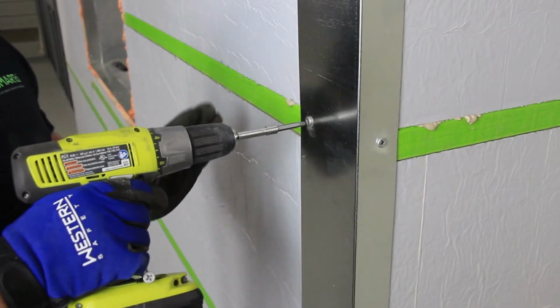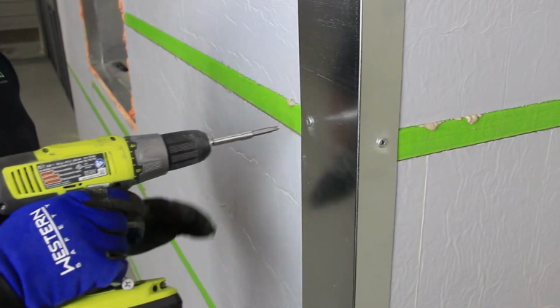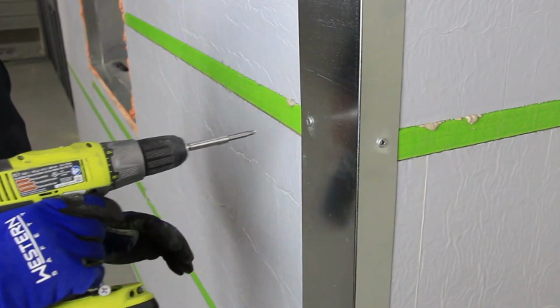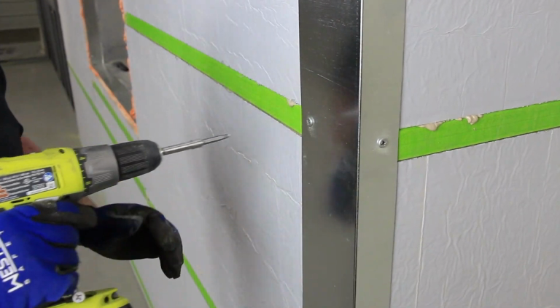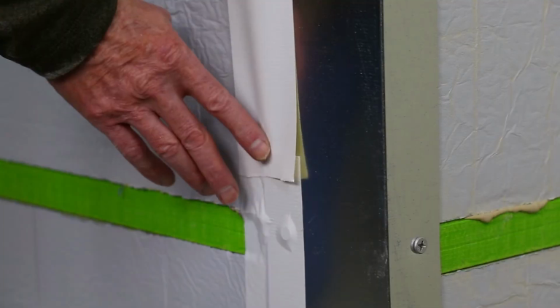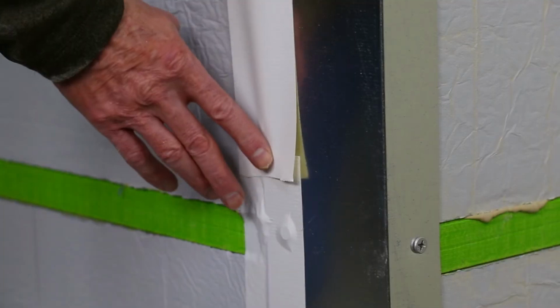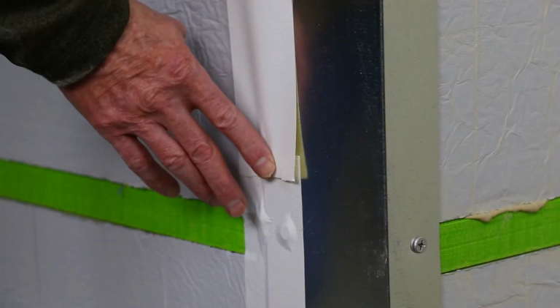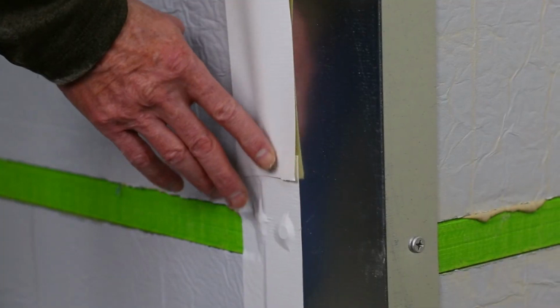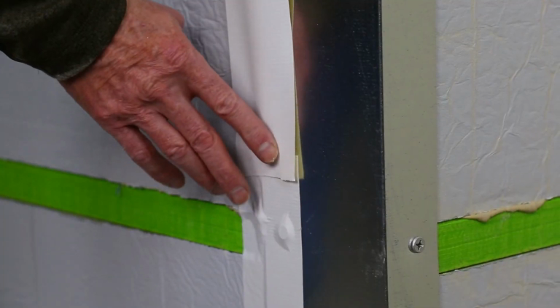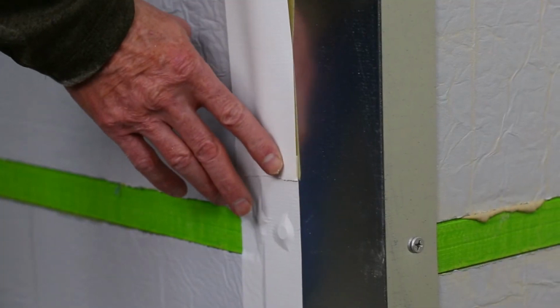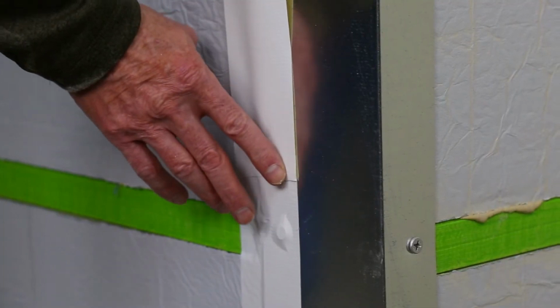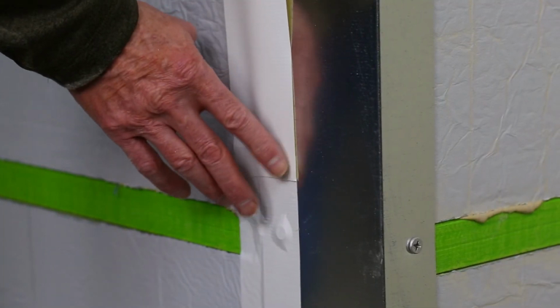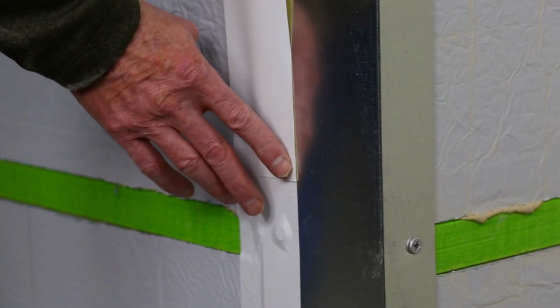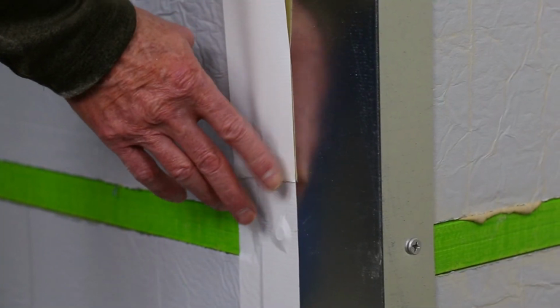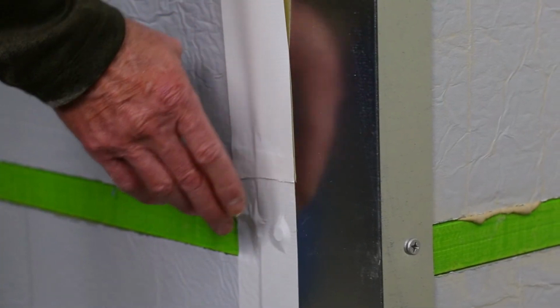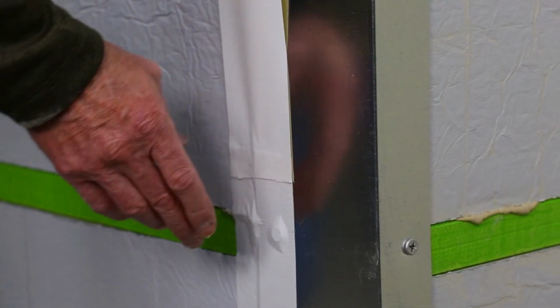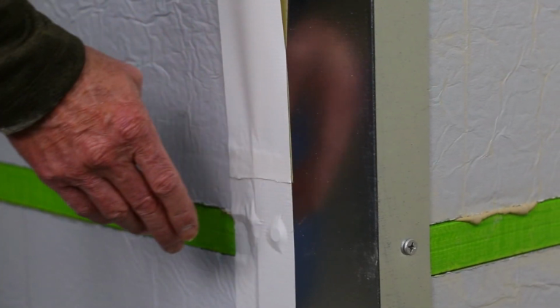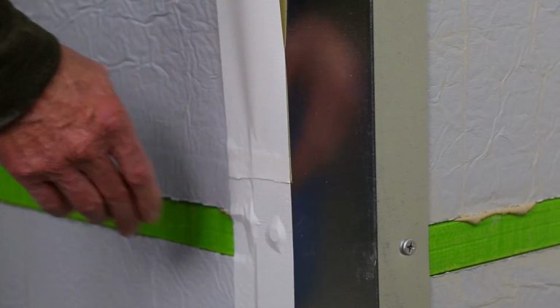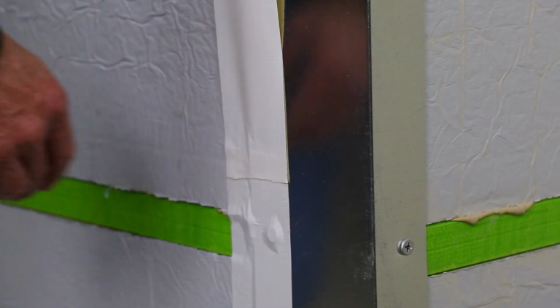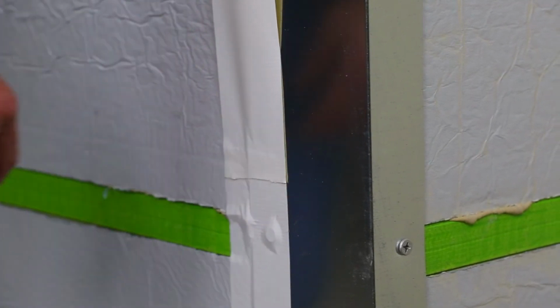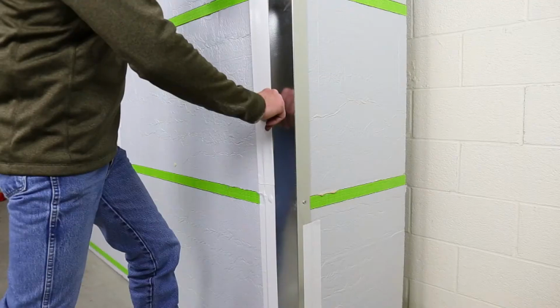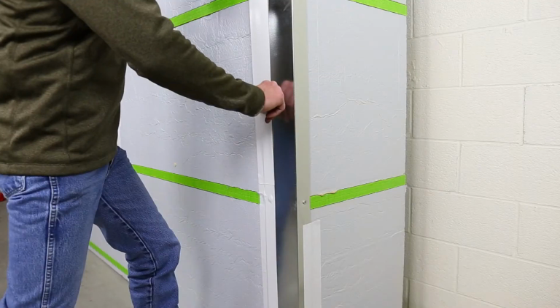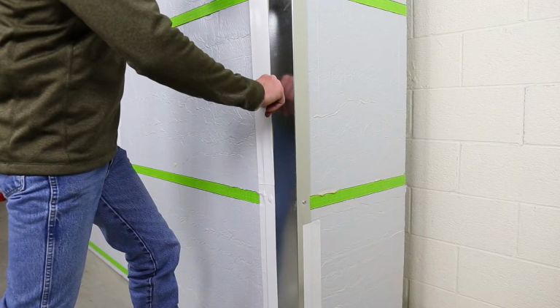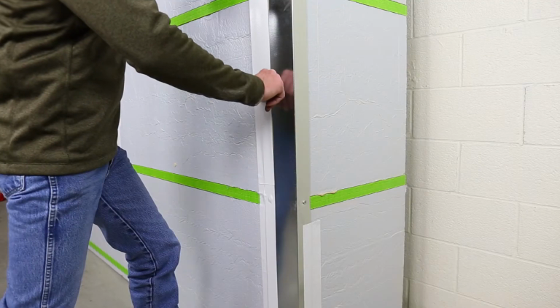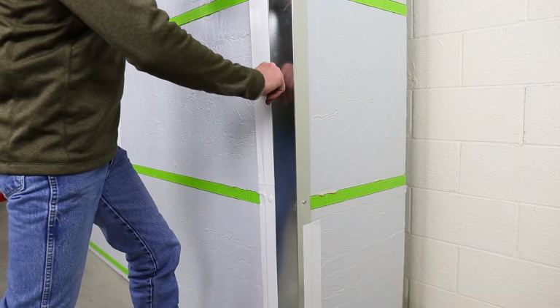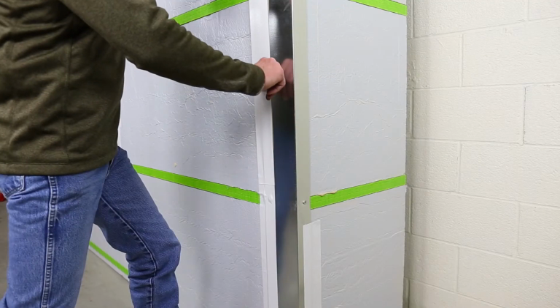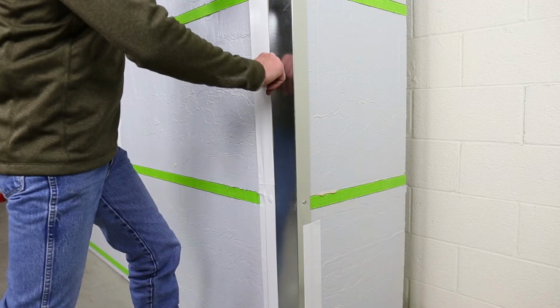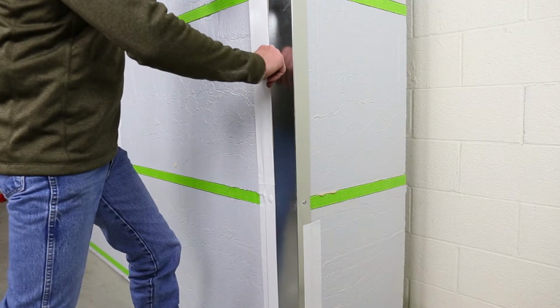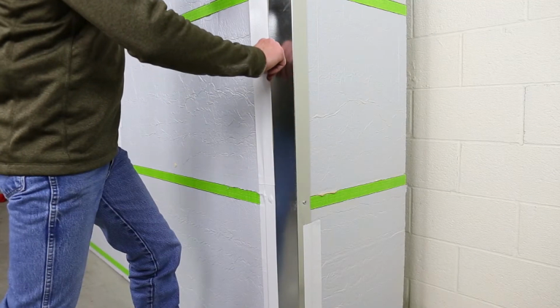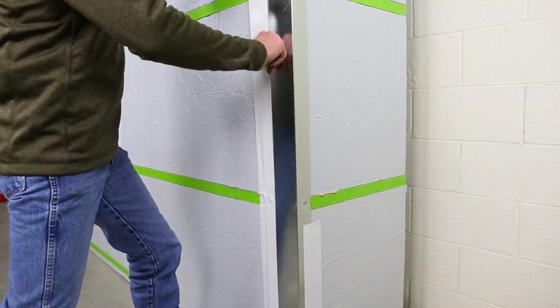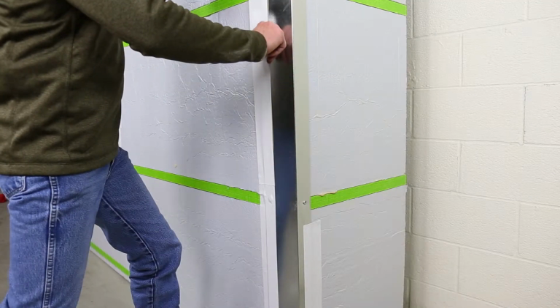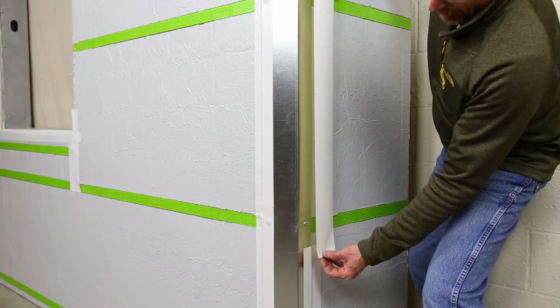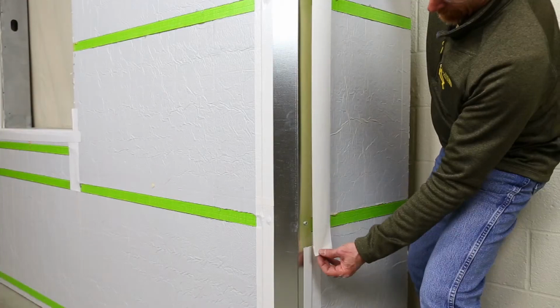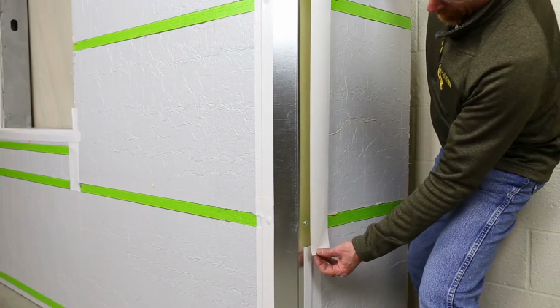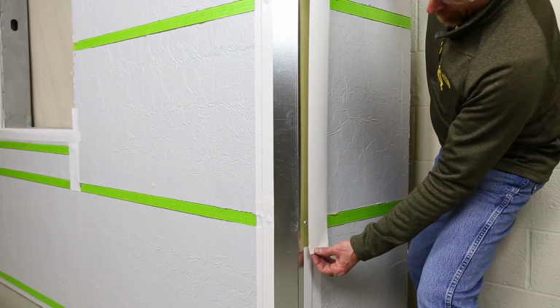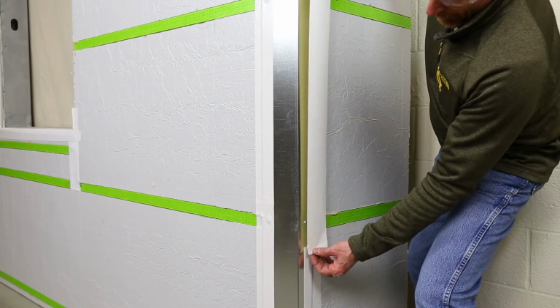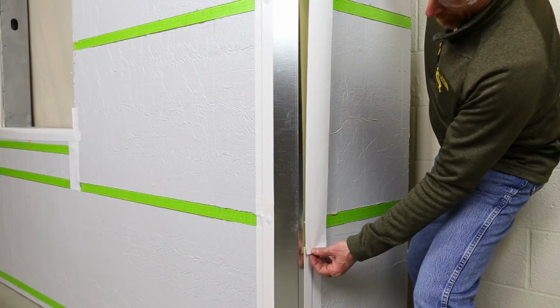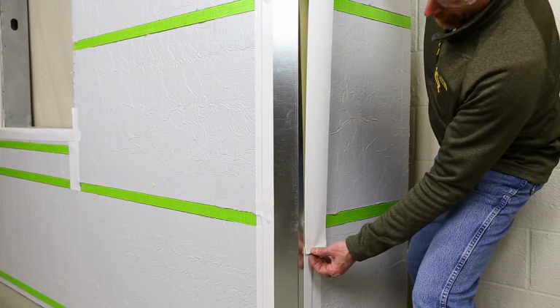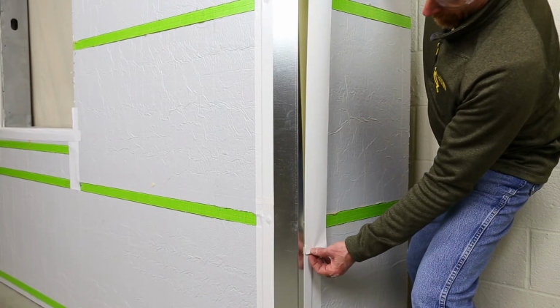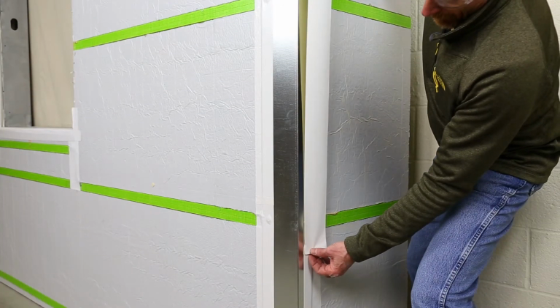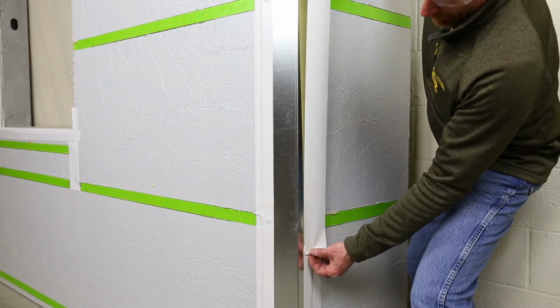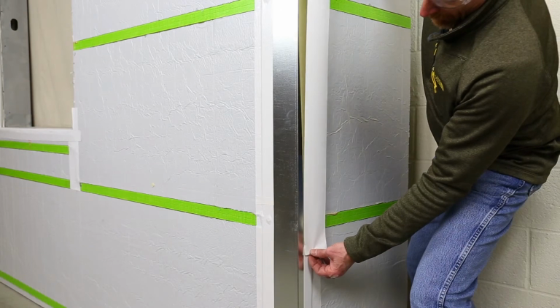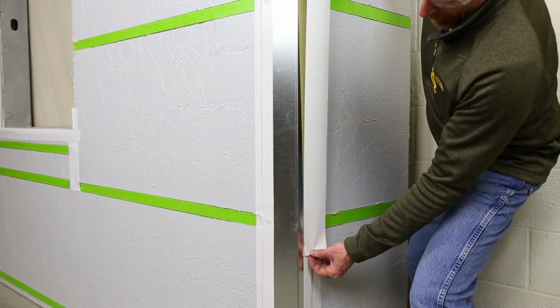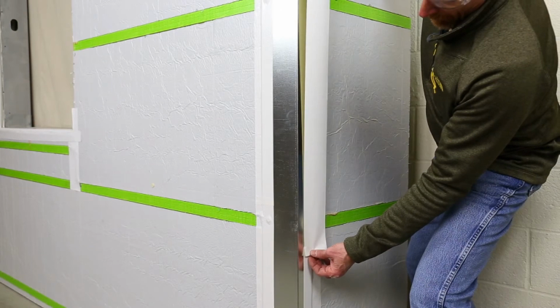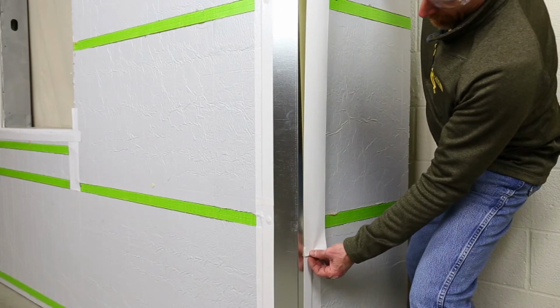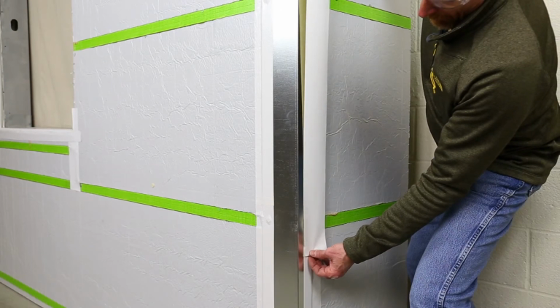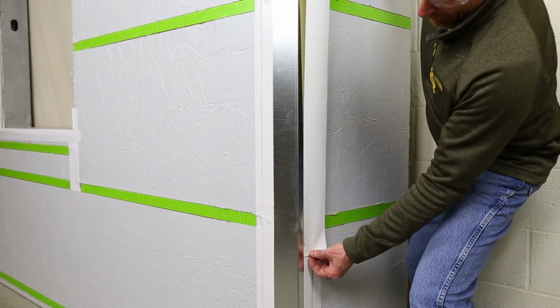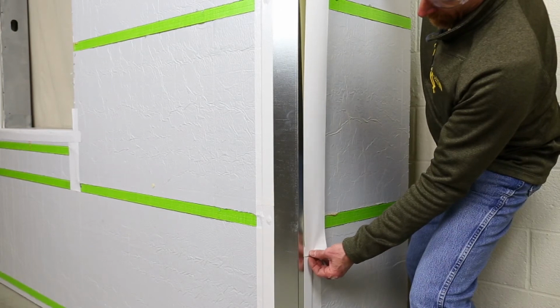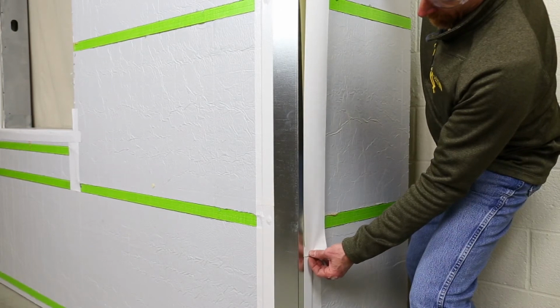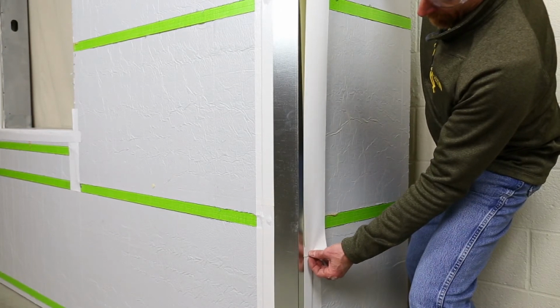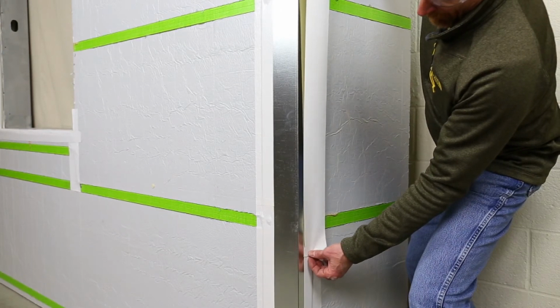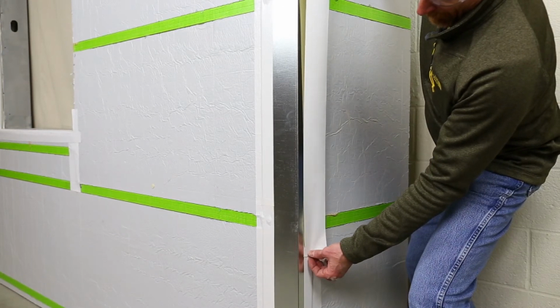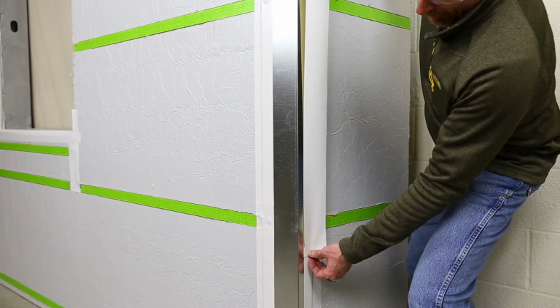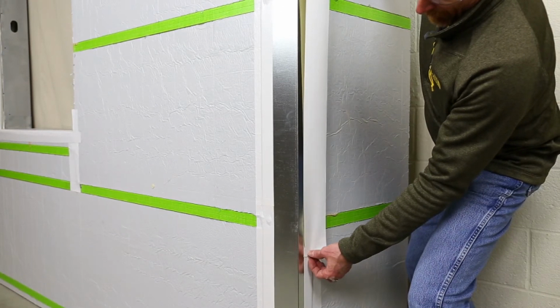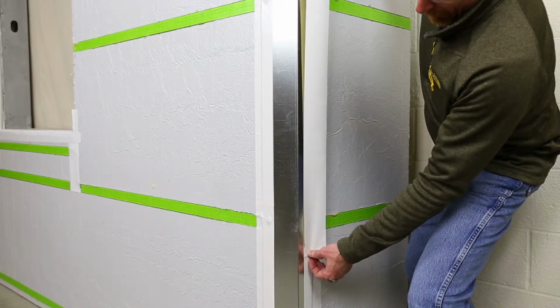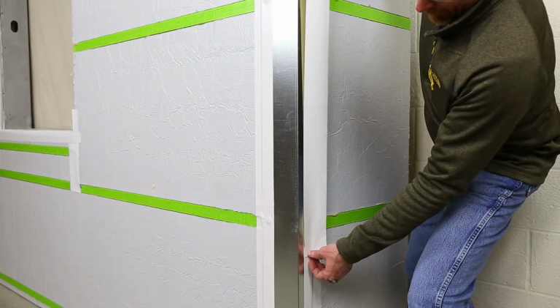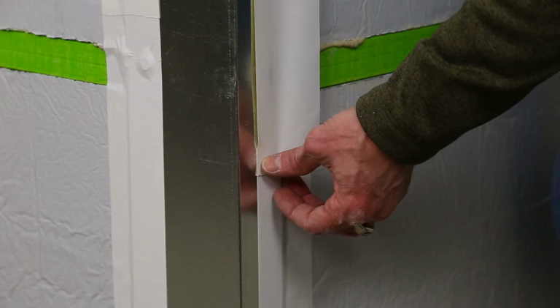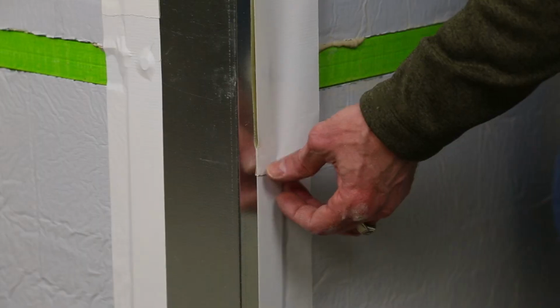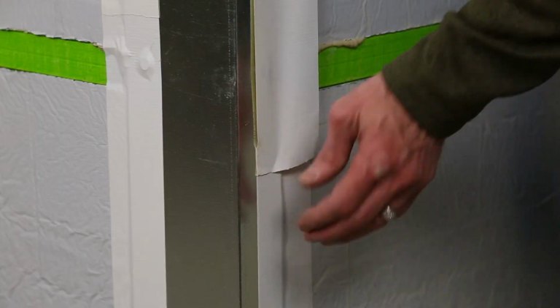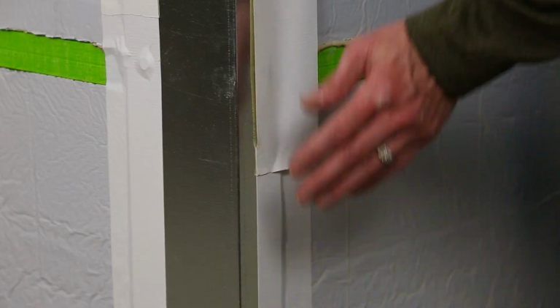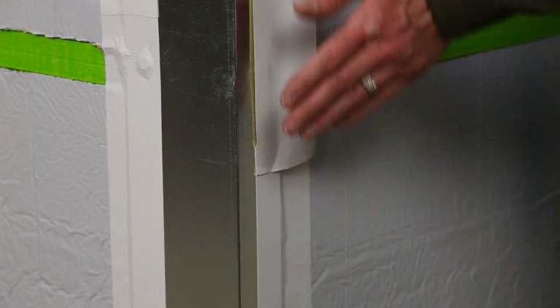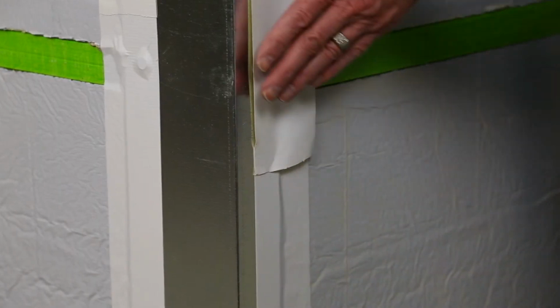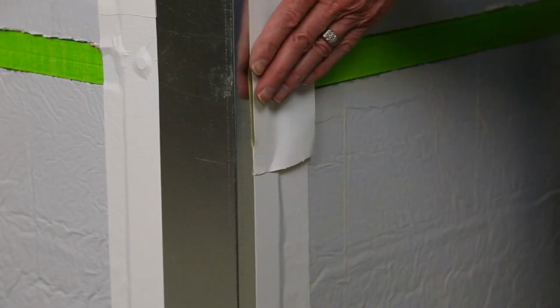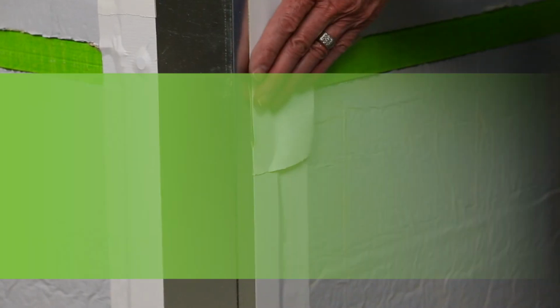Tape the vertical seams from the bottom up with approved continuous sealing tape, ensuring a one inch minimum lap in each direction.